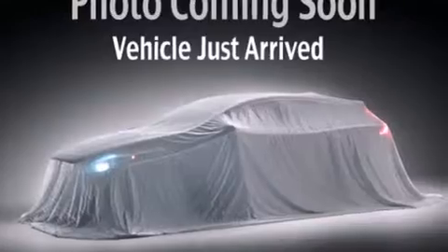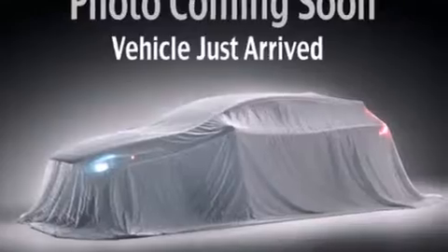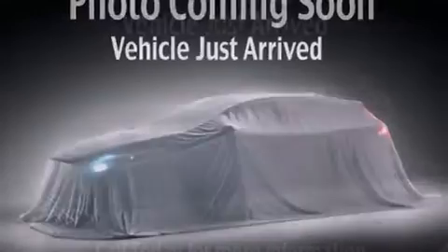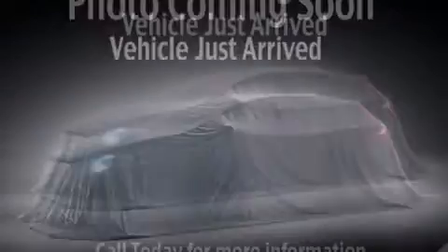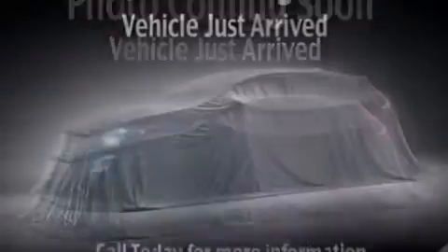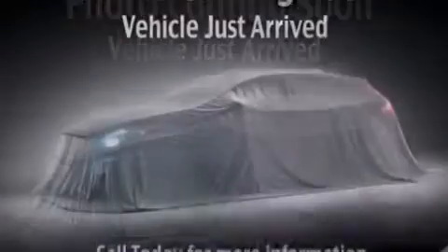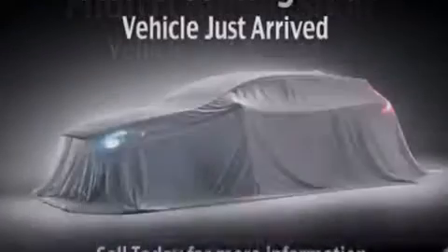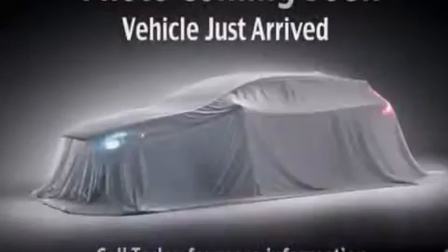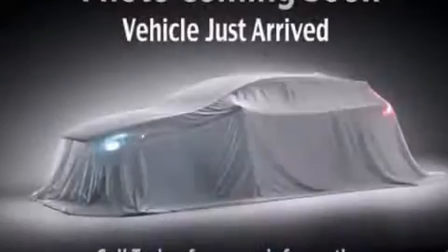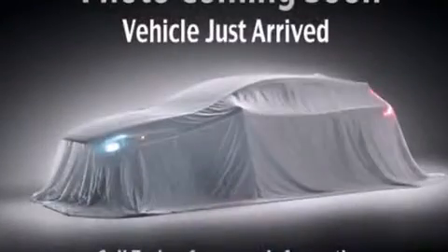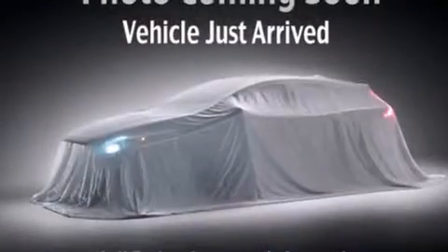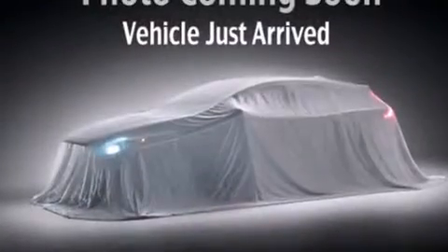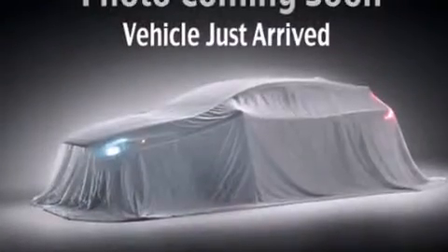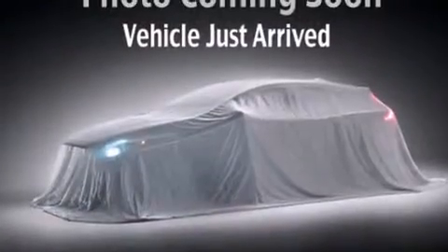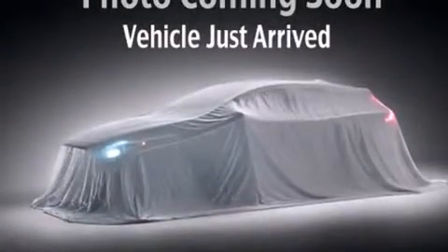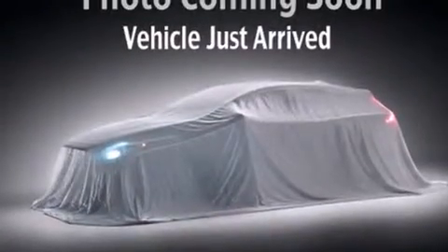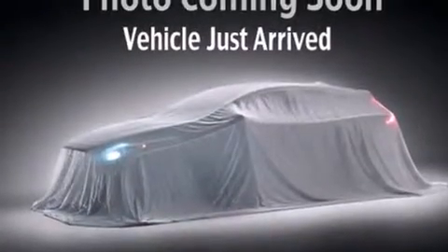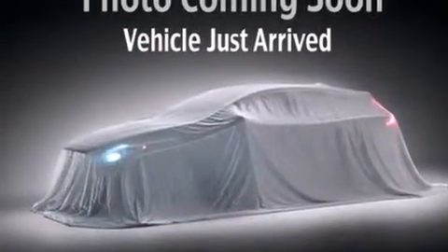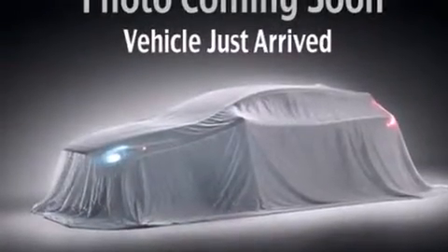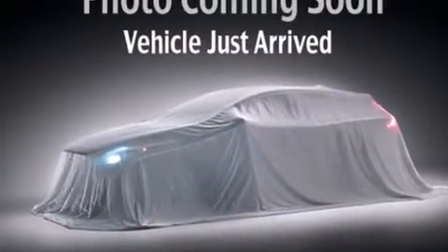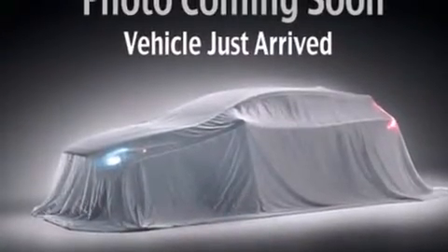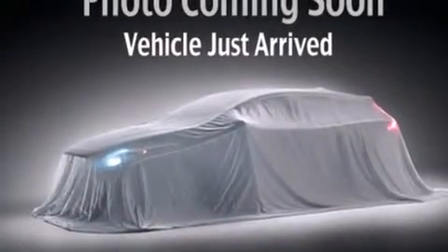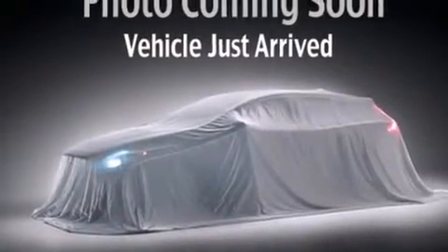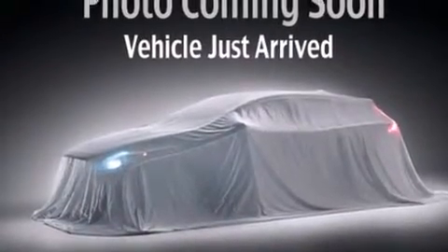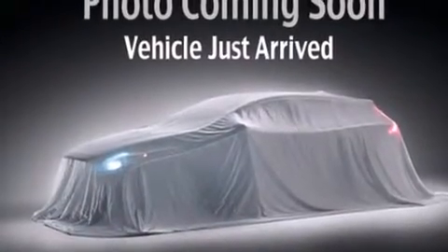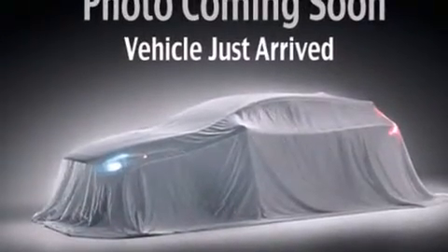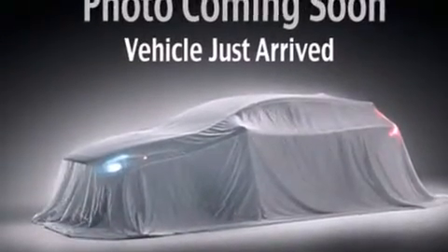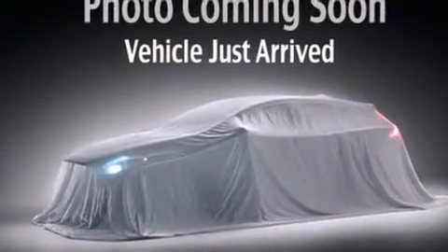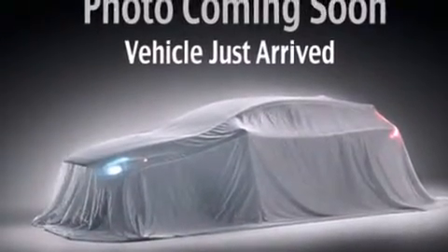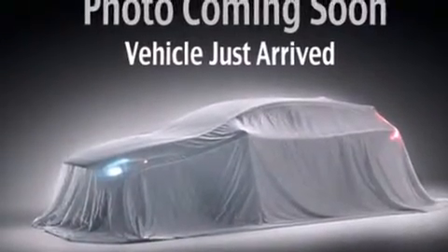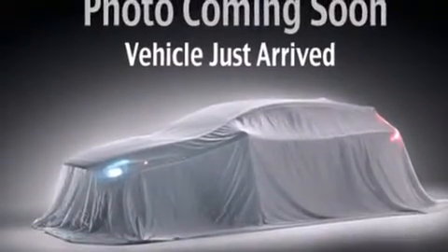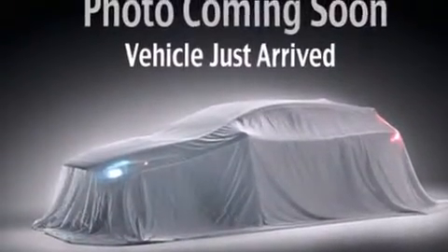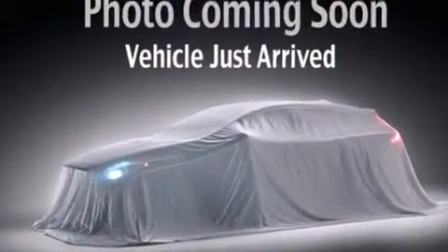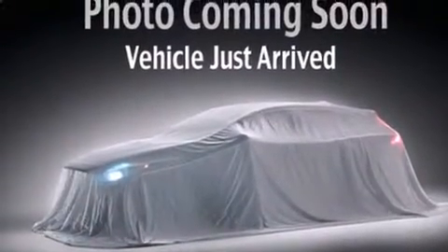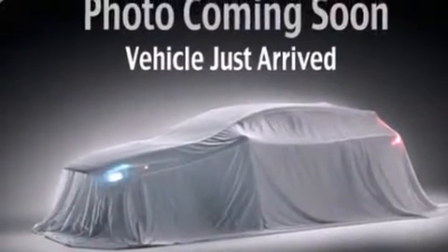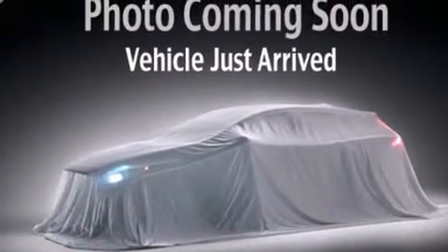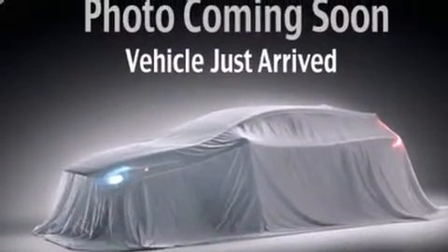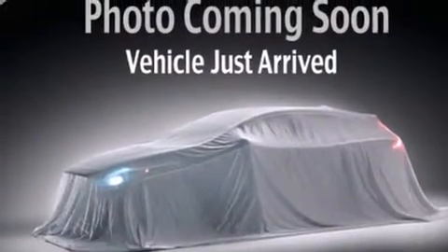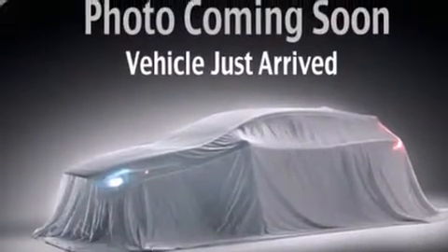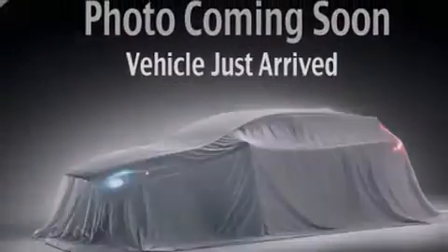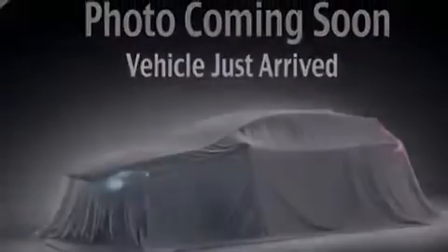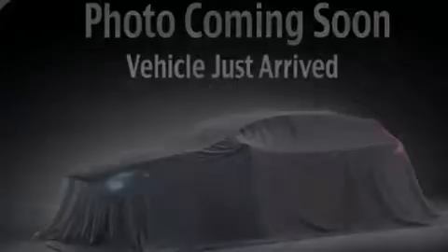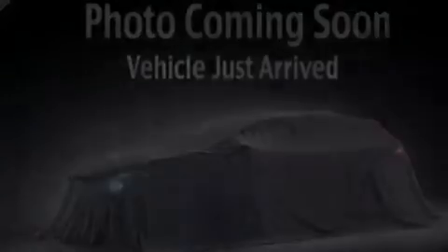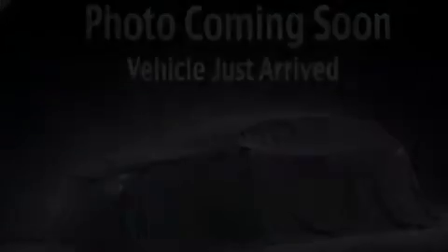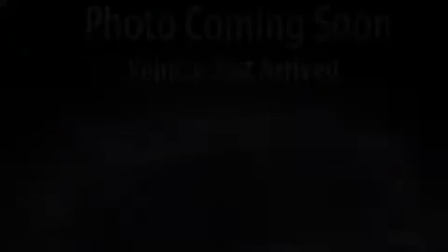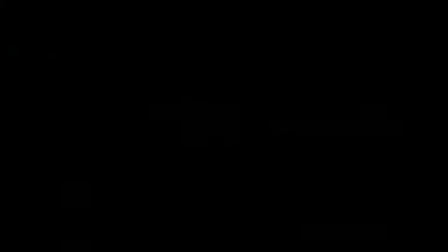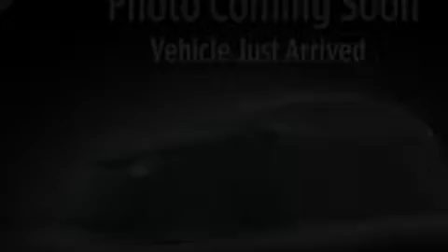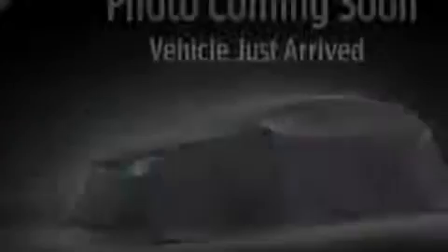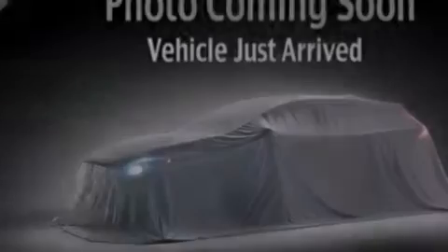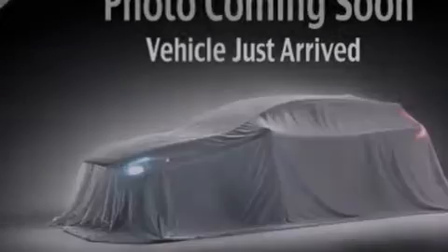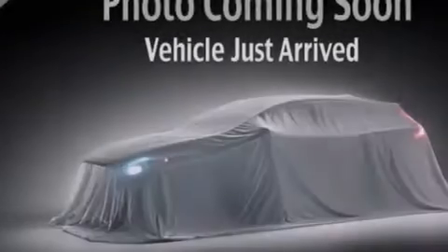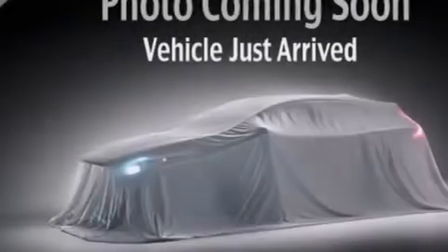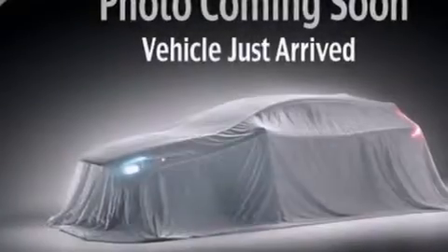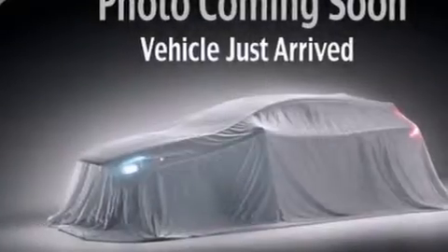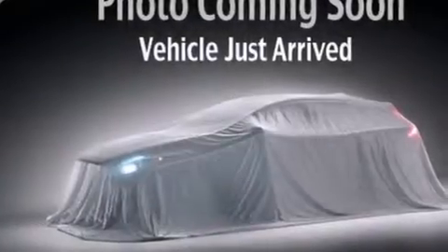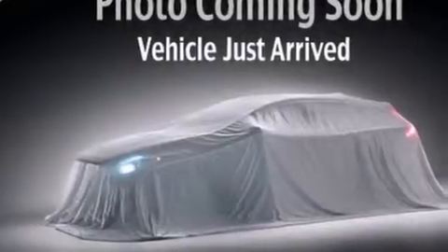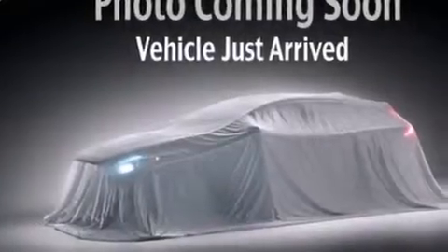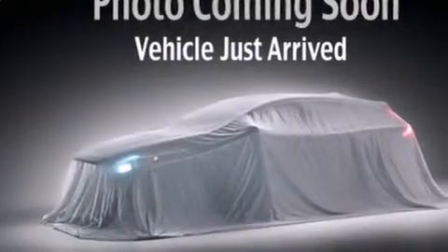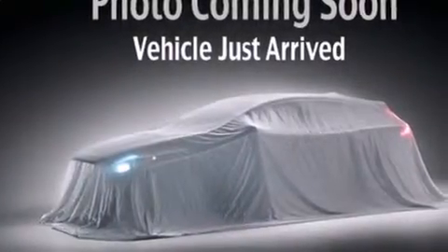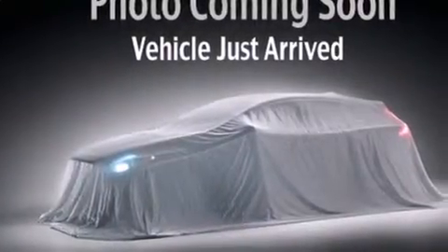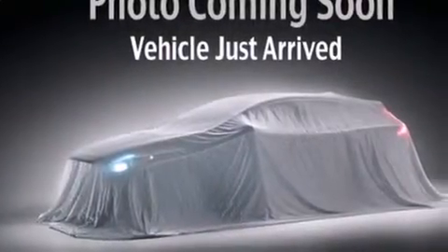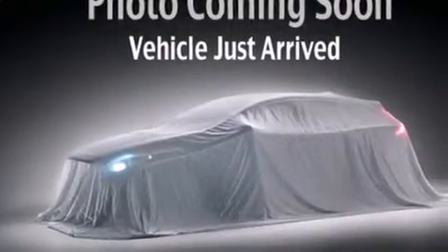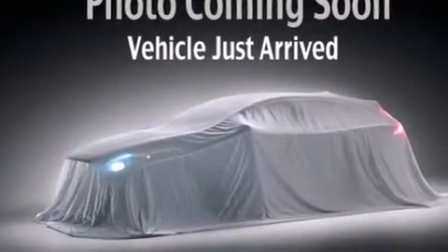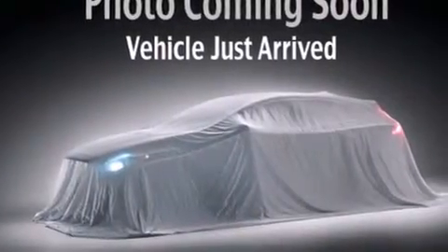Rear curtain airbags, rear seat child-proof door locks, a pass-through rear seat, a home-link feature, and aluminum wheels.